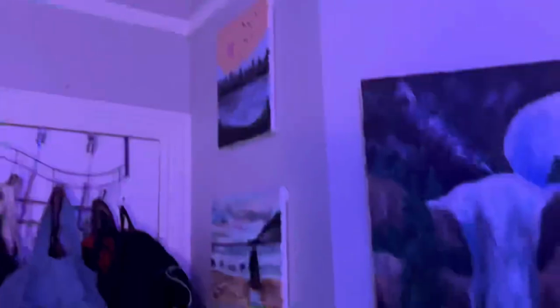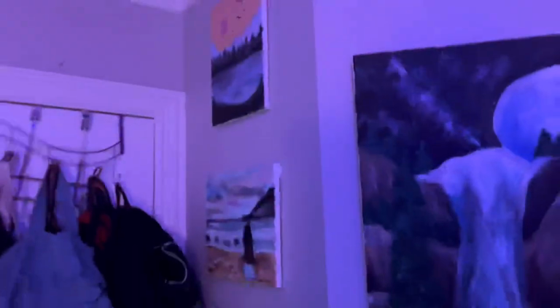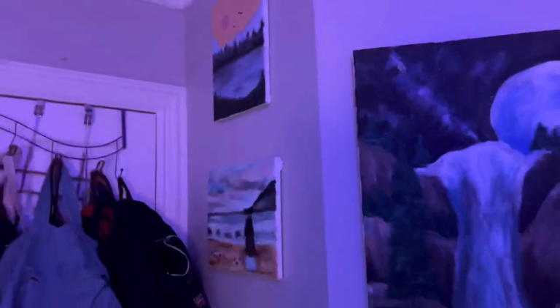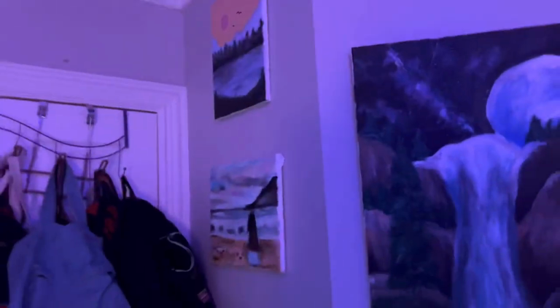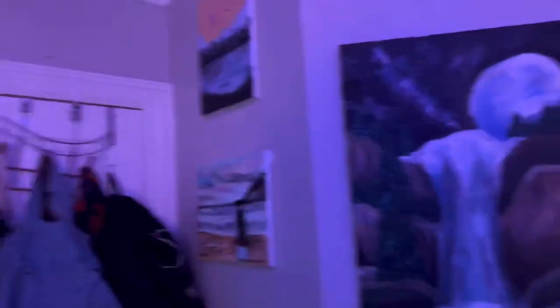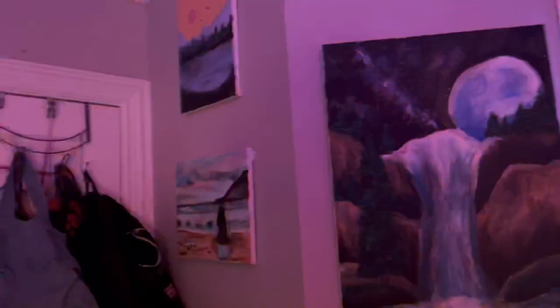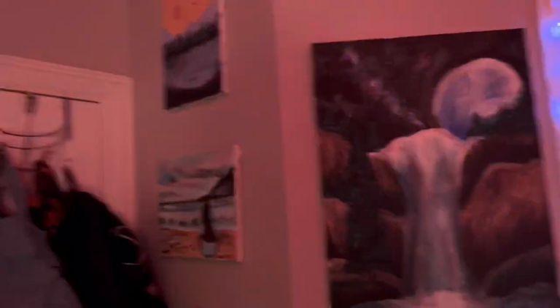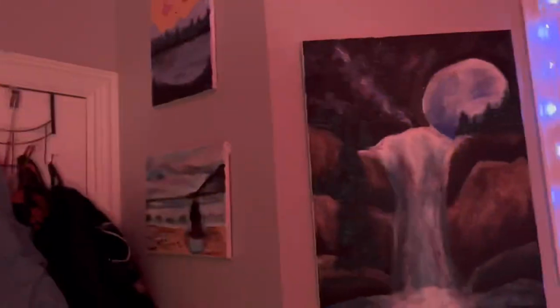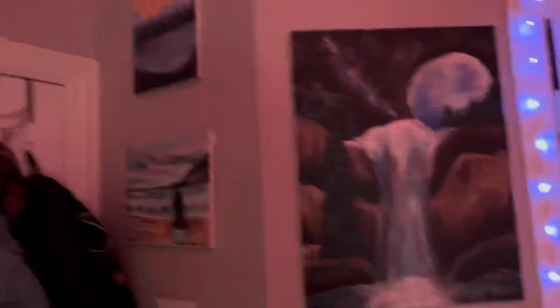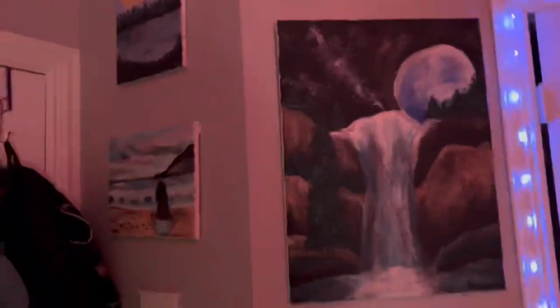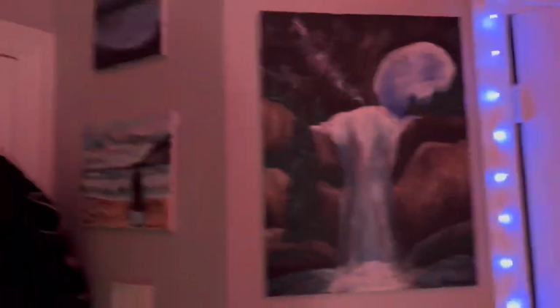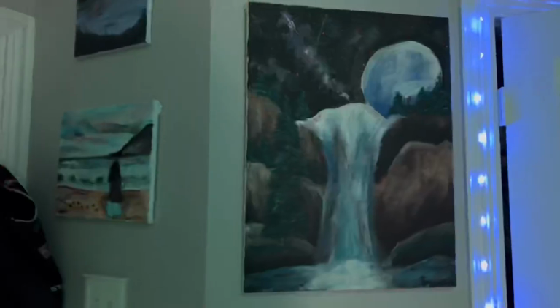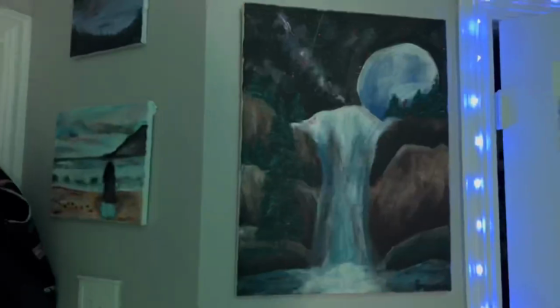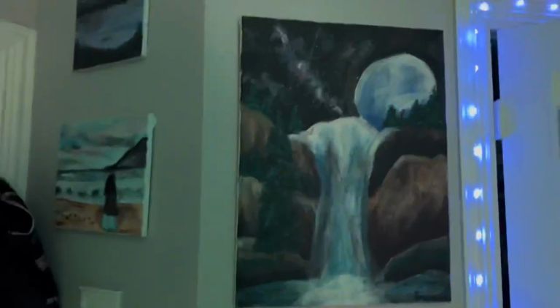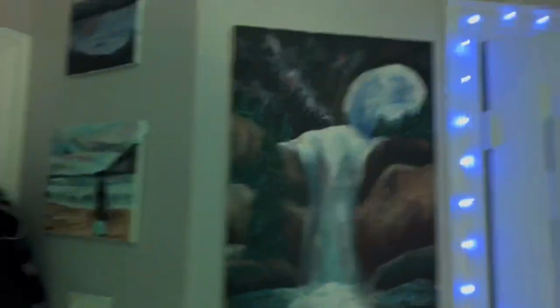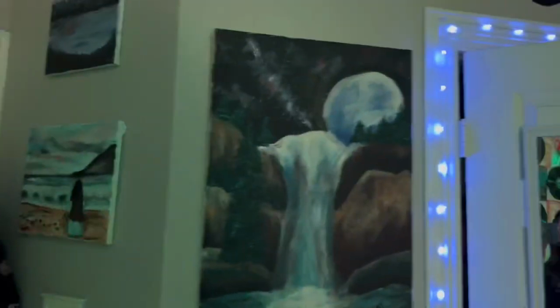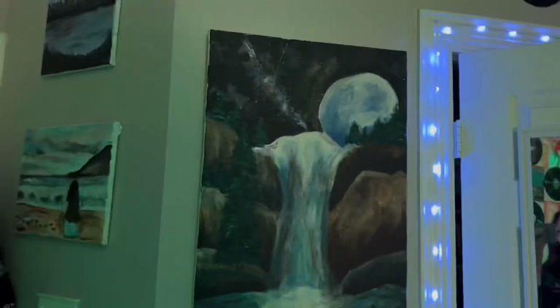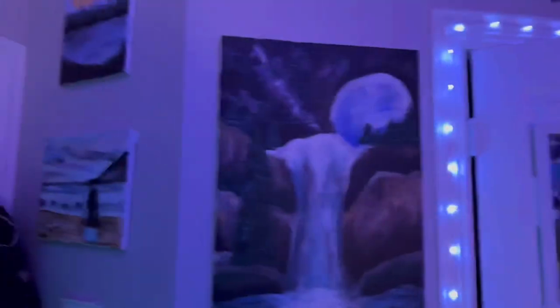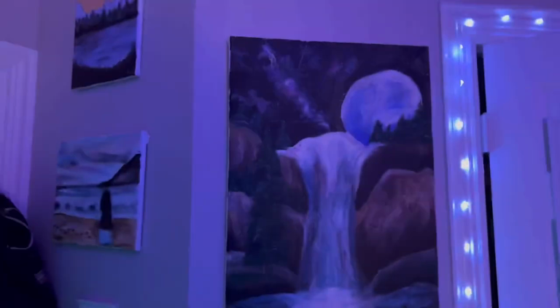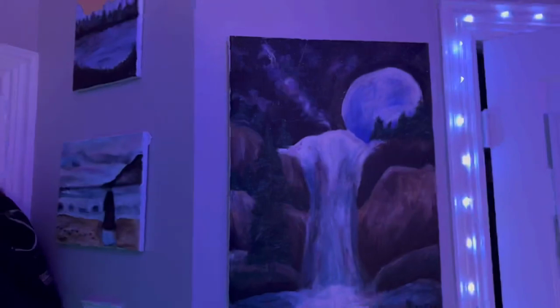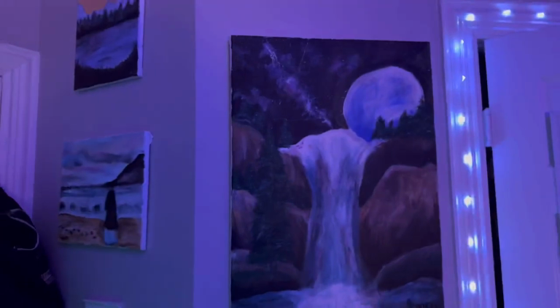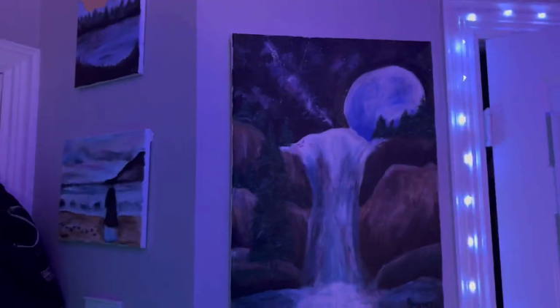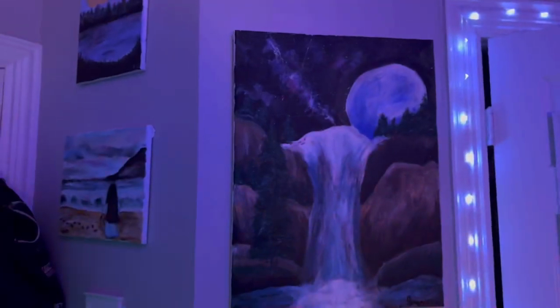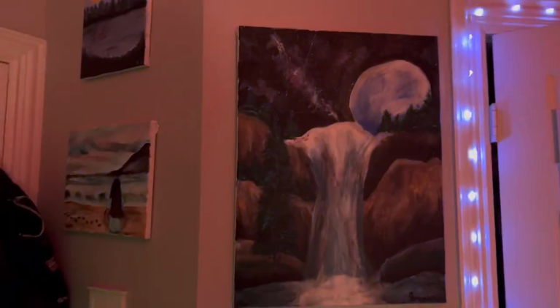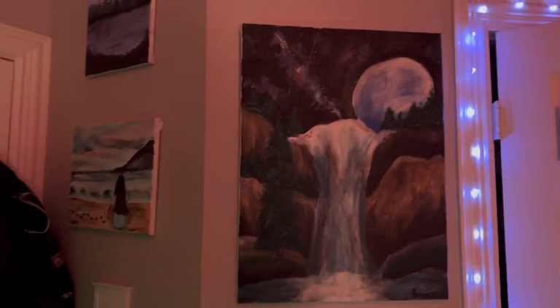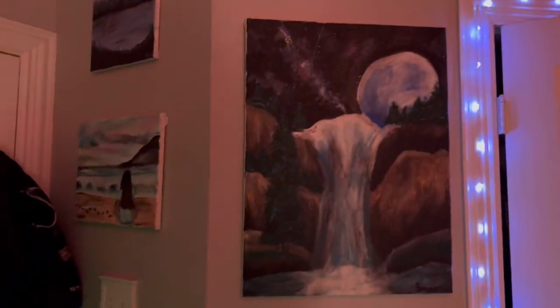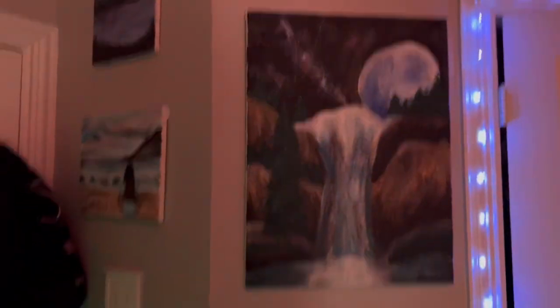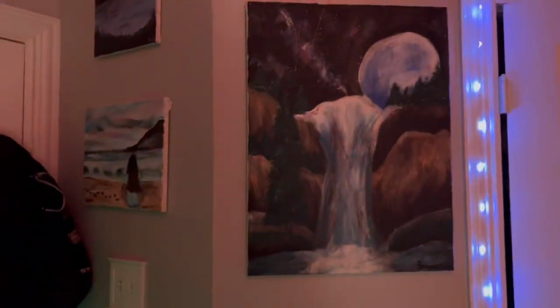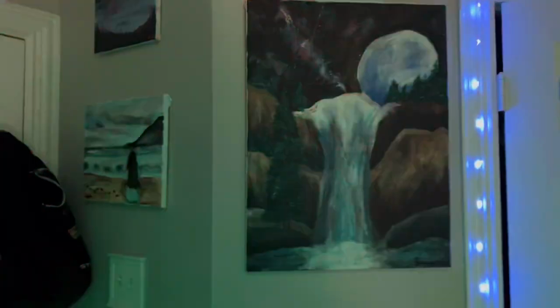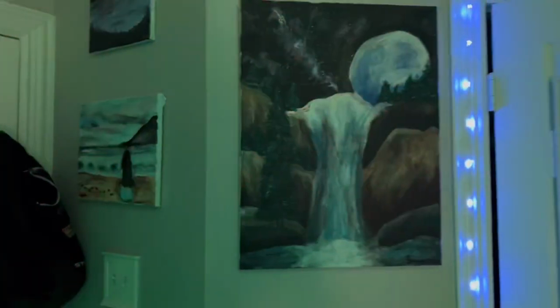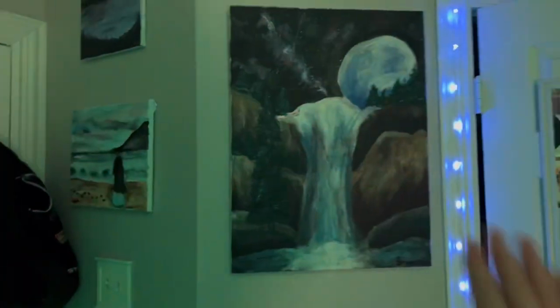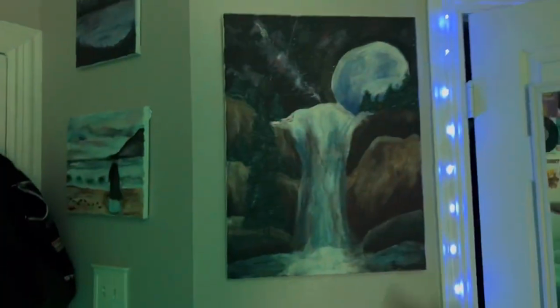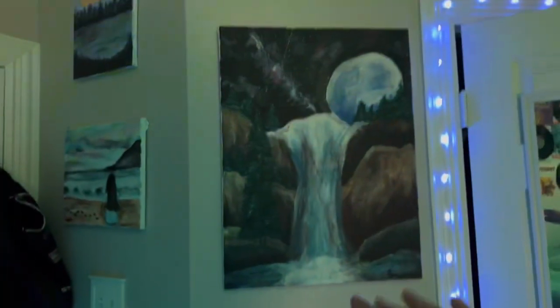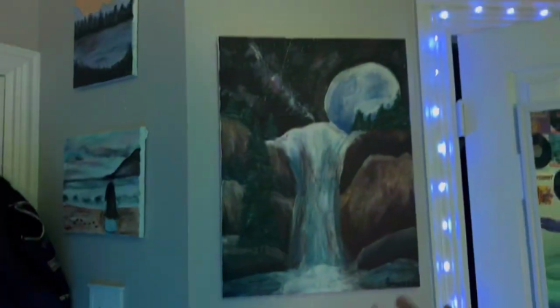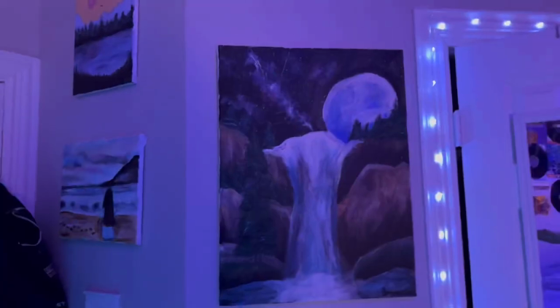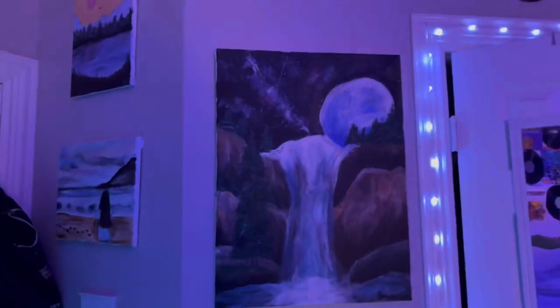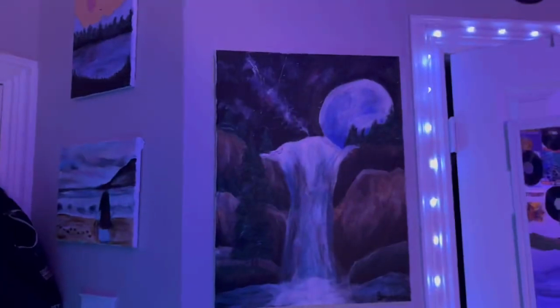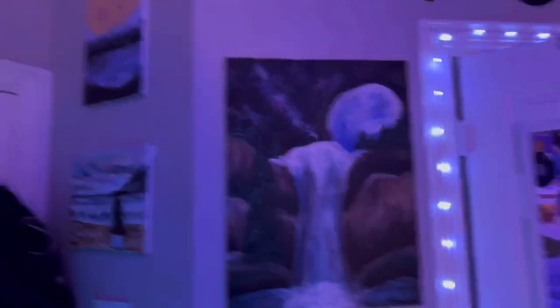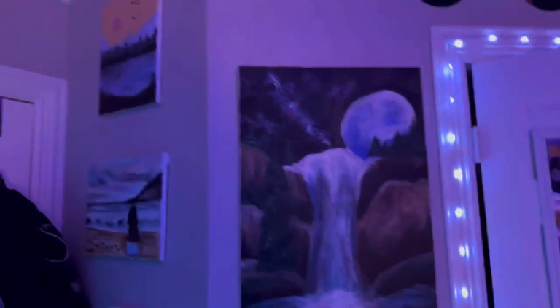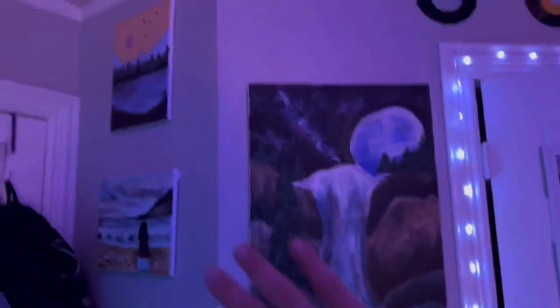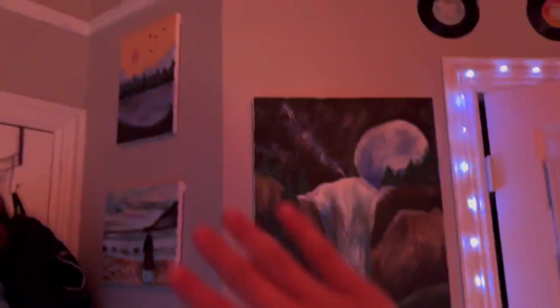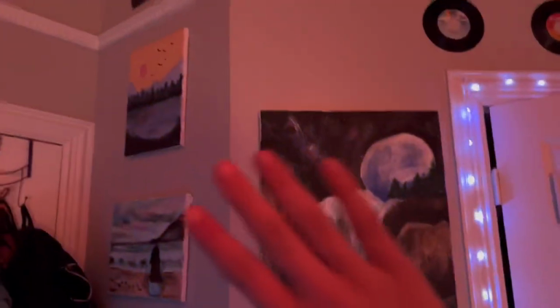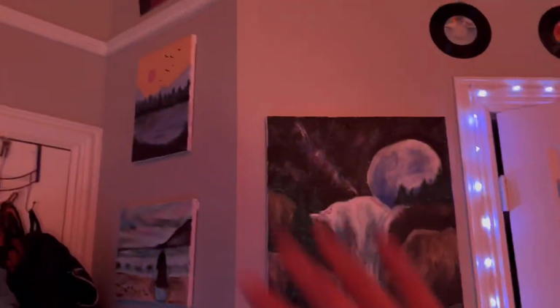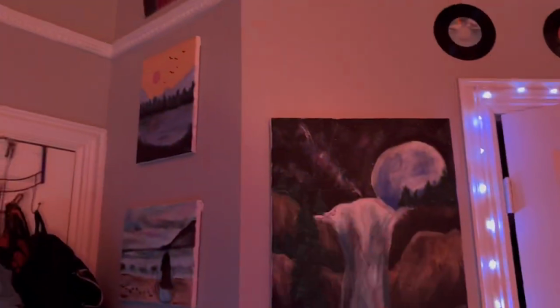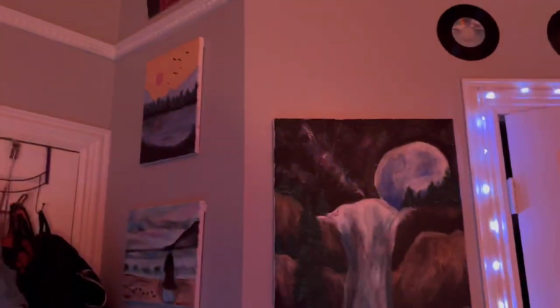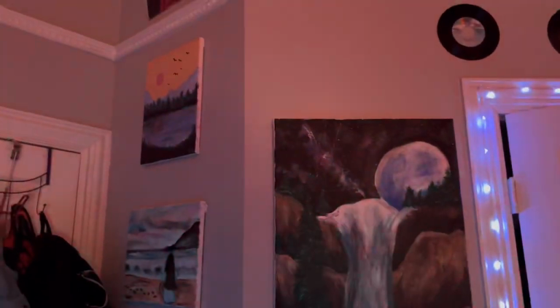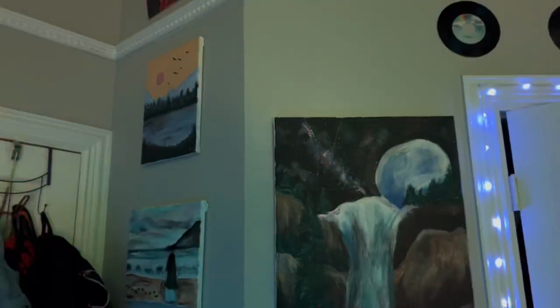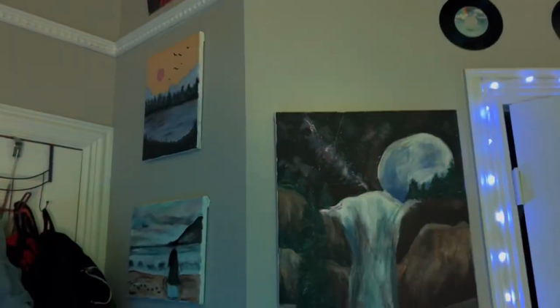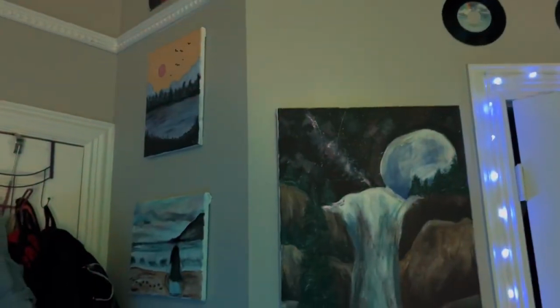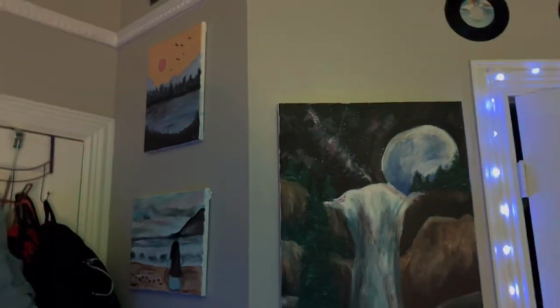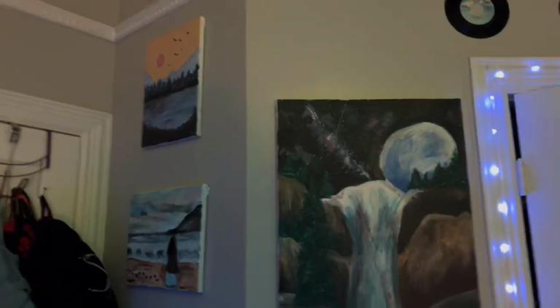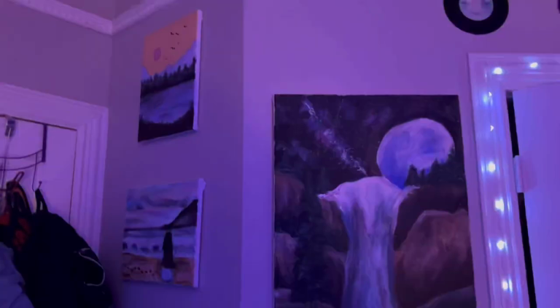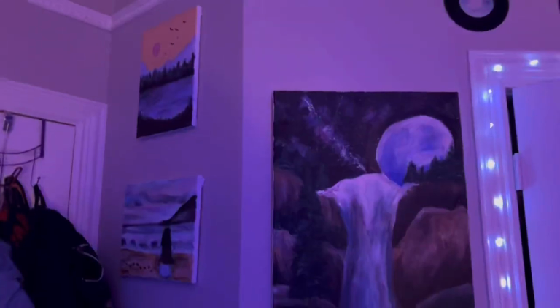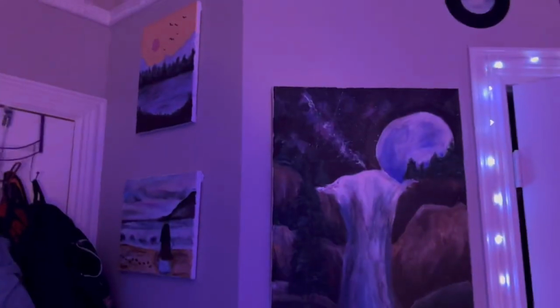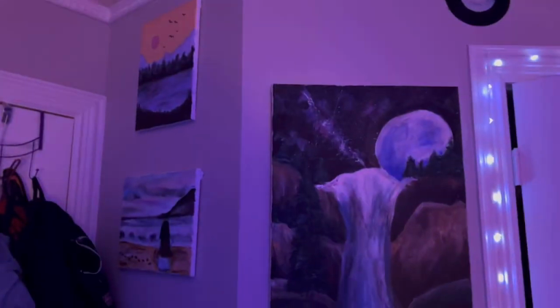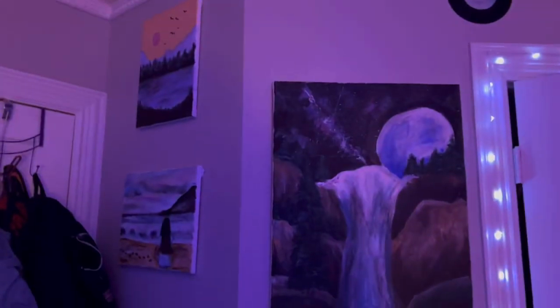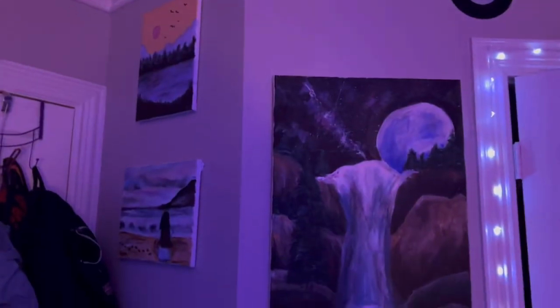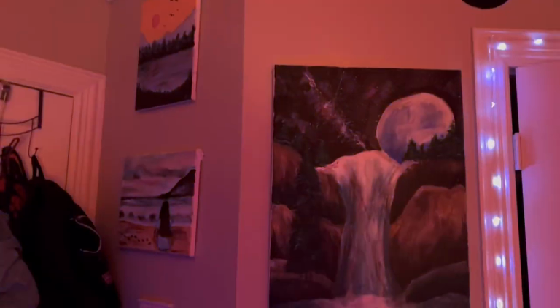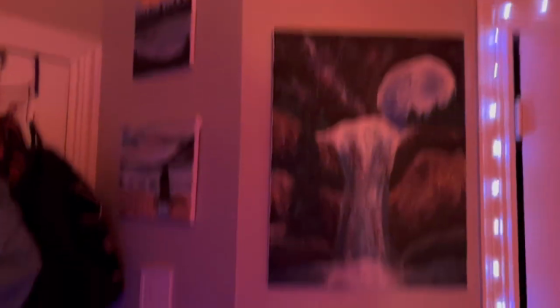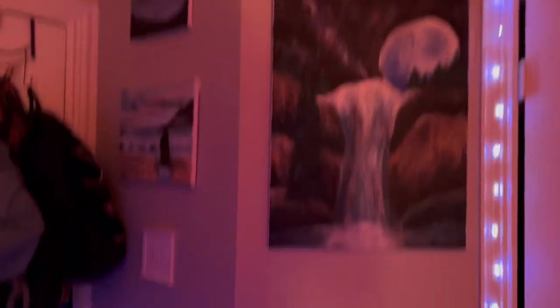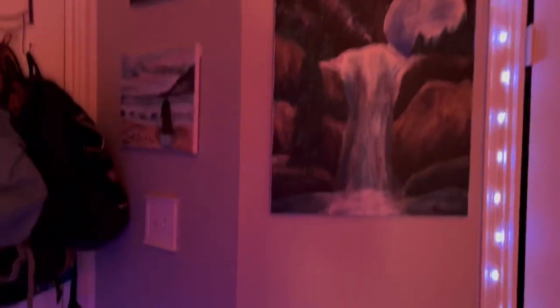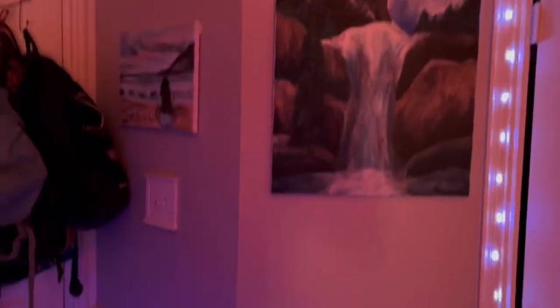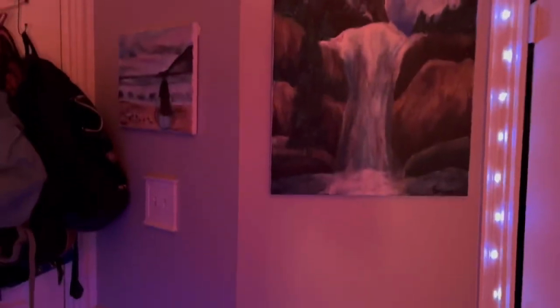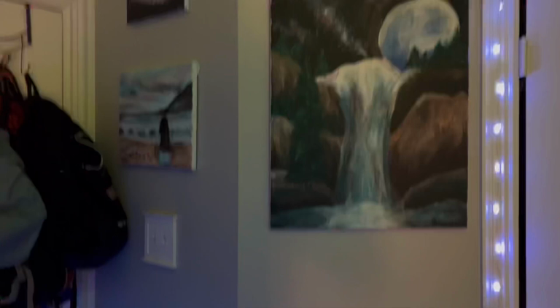And then here's some of my paintings. I thought it would be cute to do a little like painting wall, so I'm gonna add more of my paintings over here.